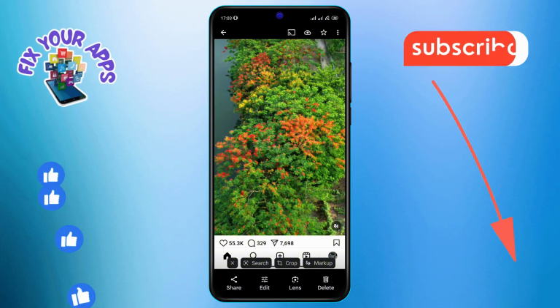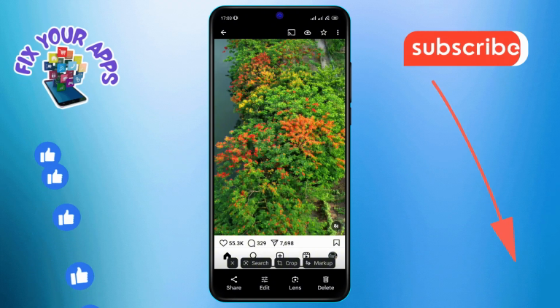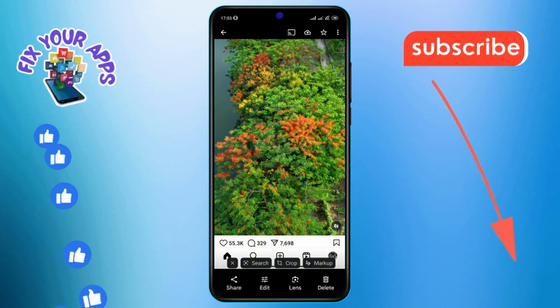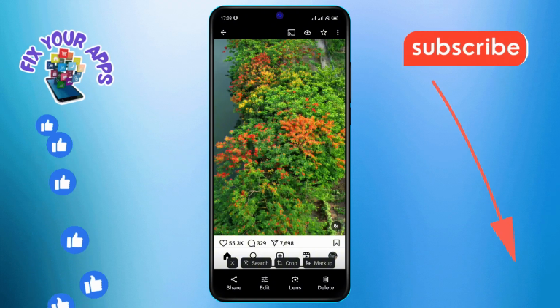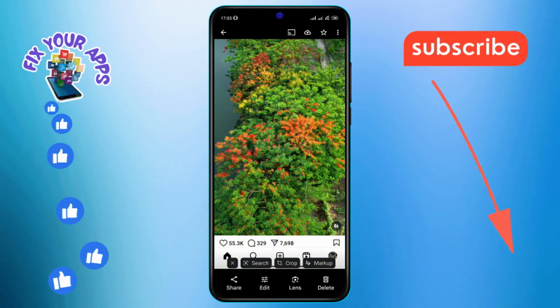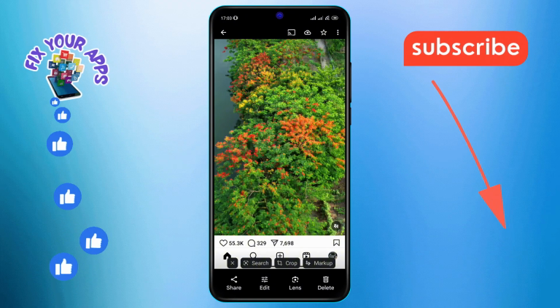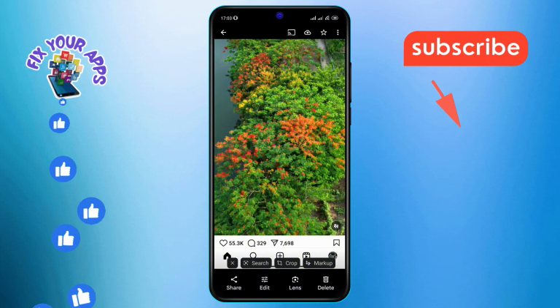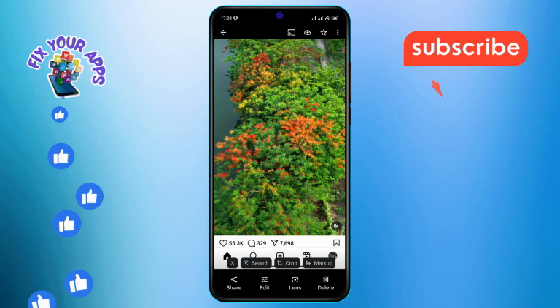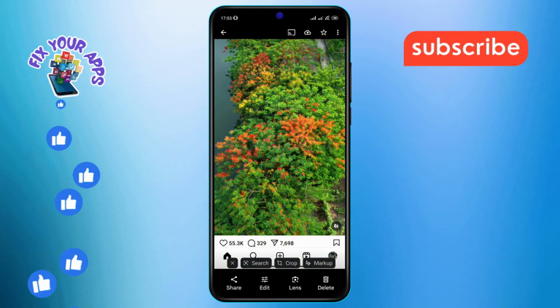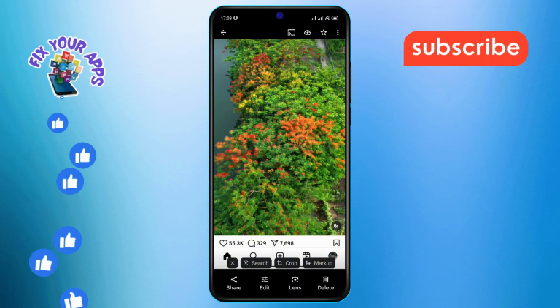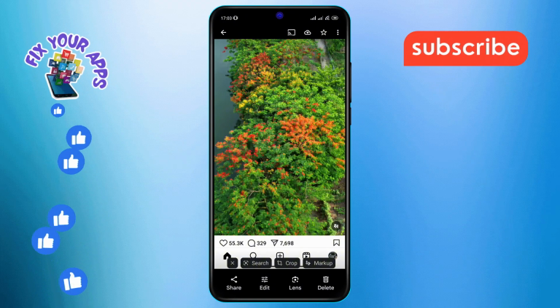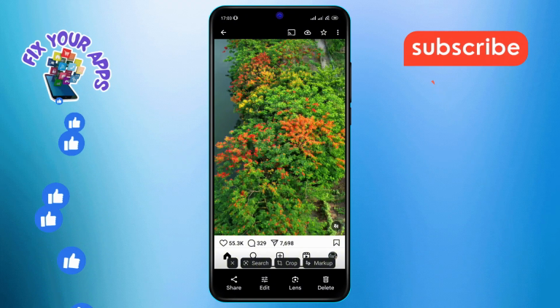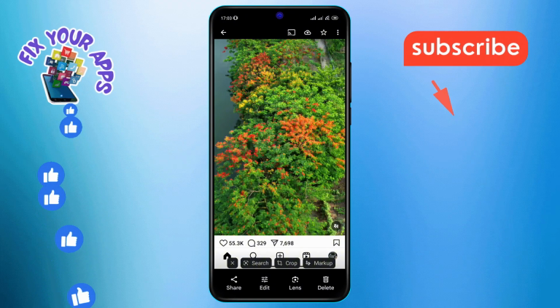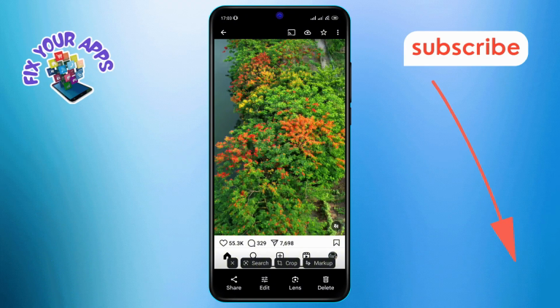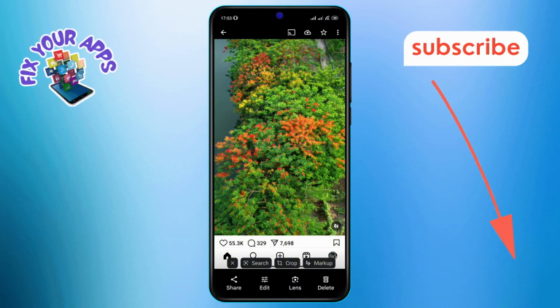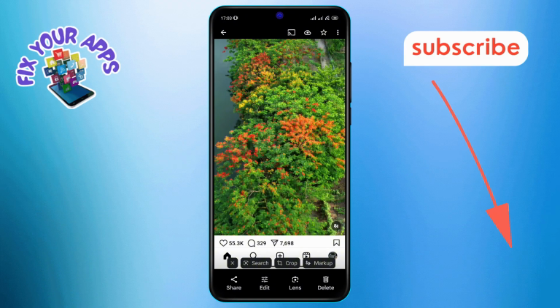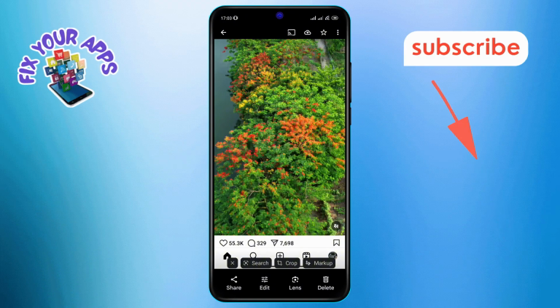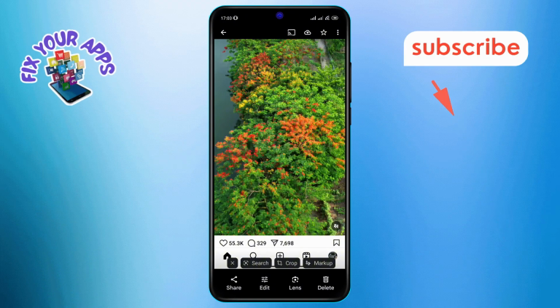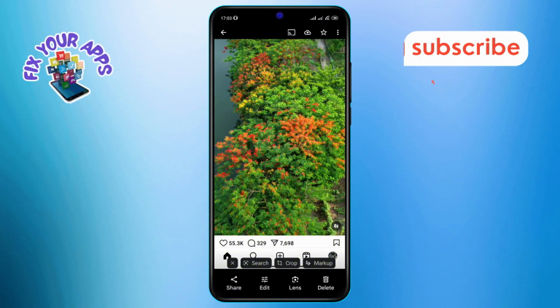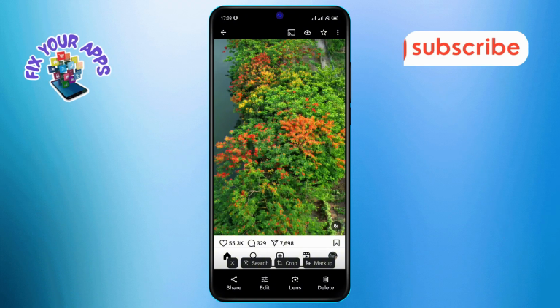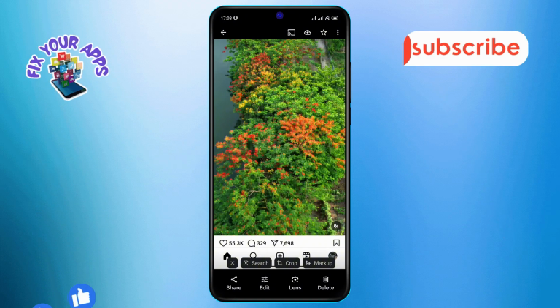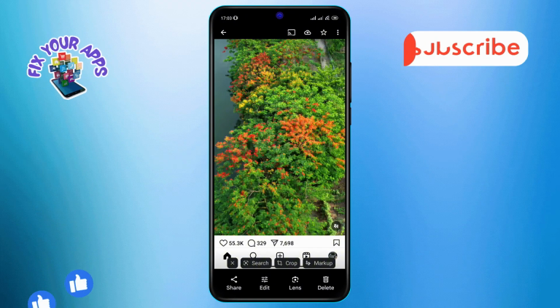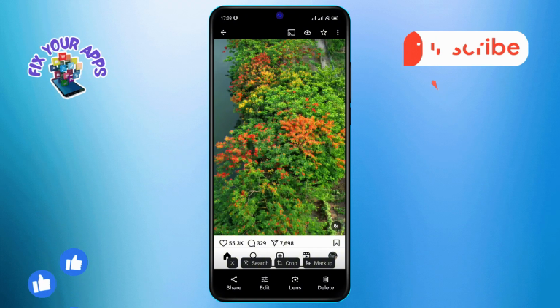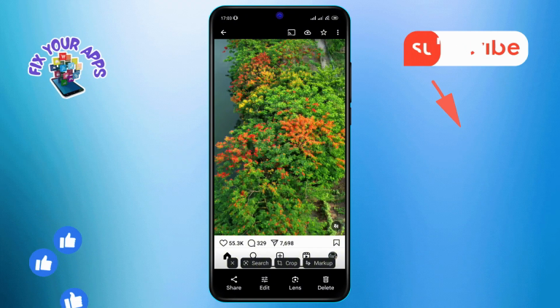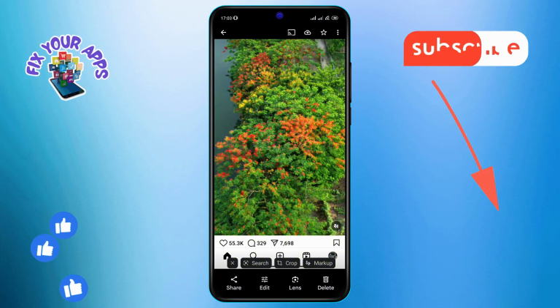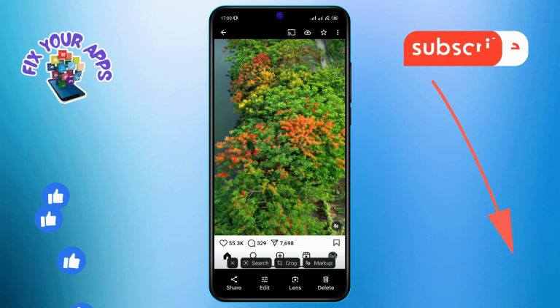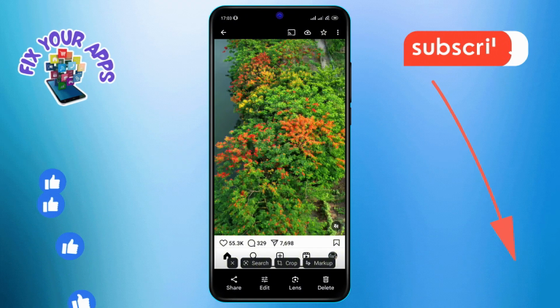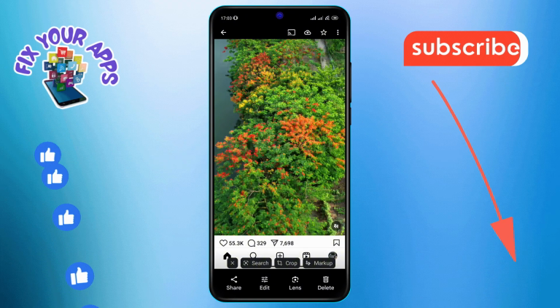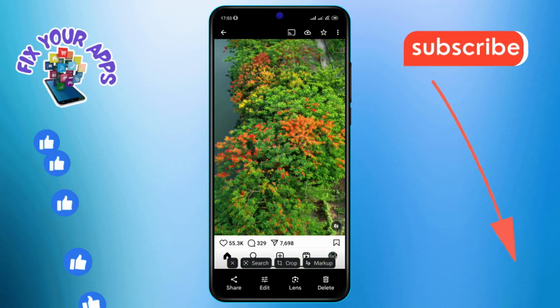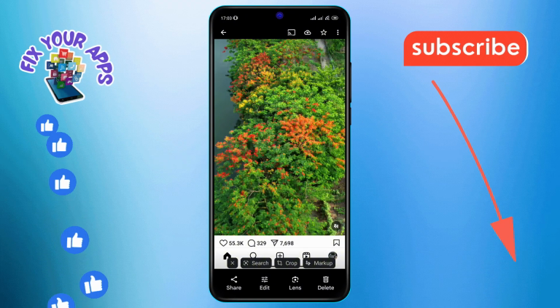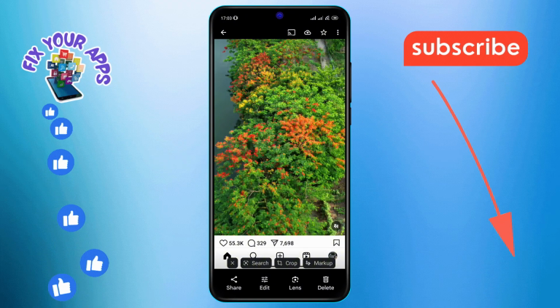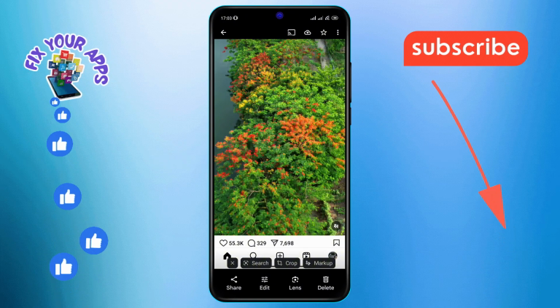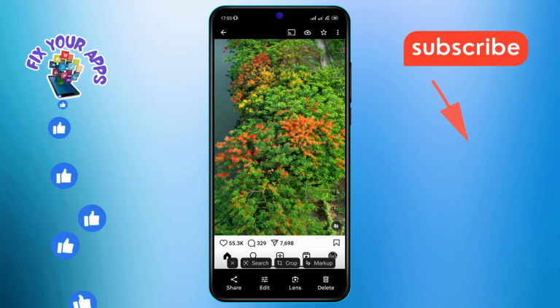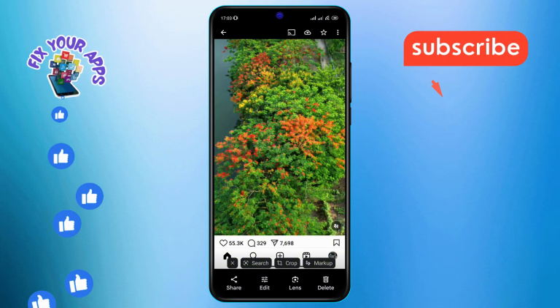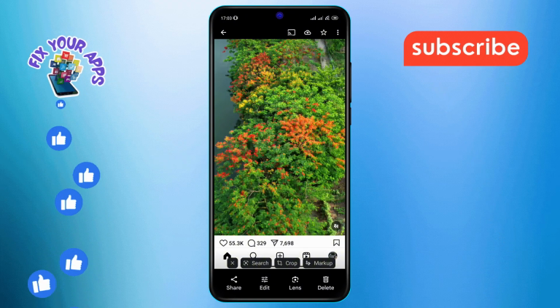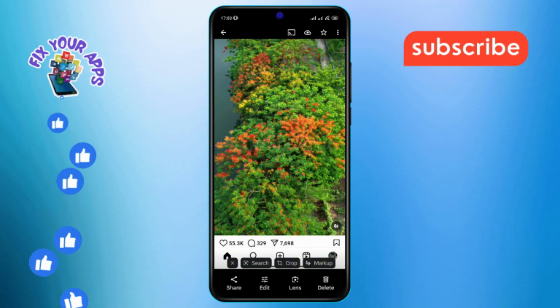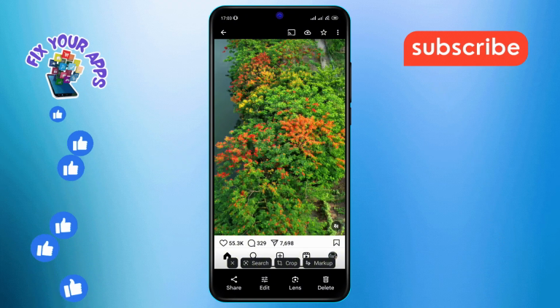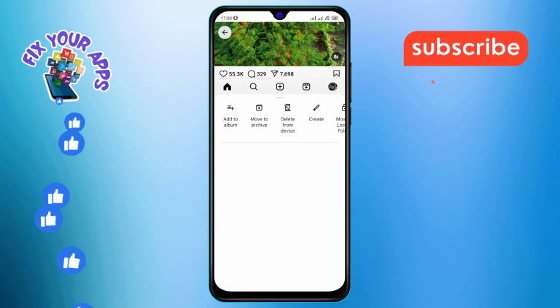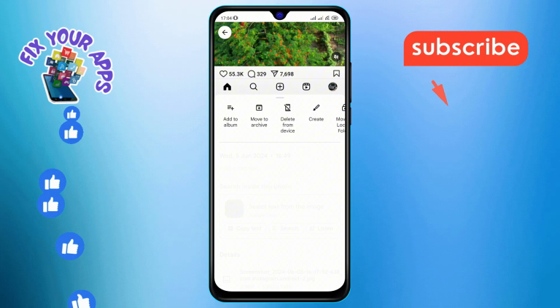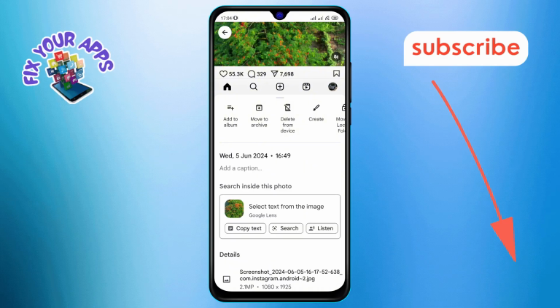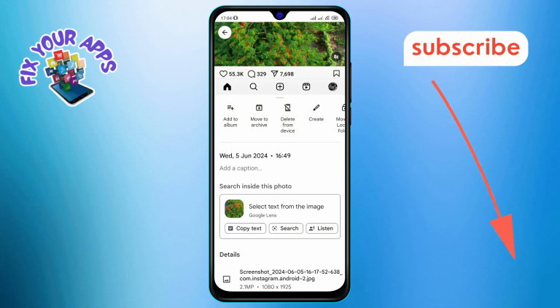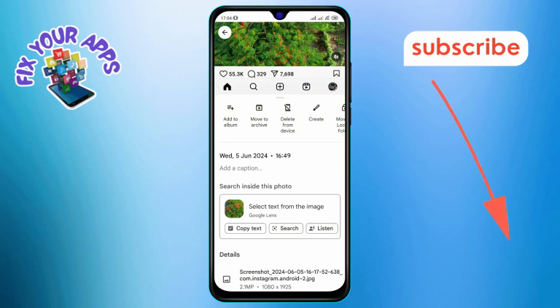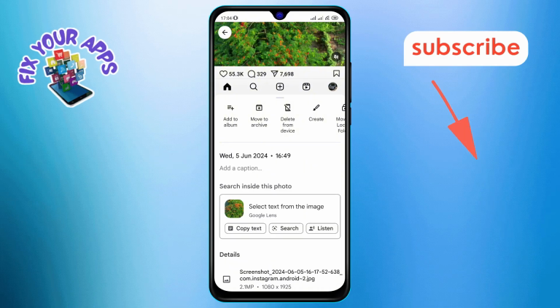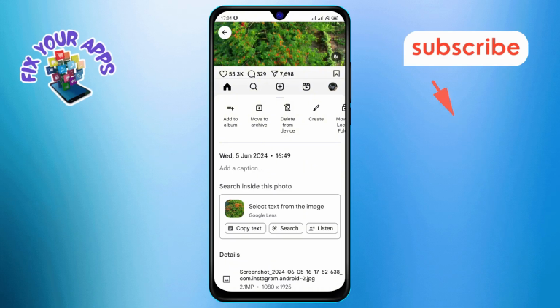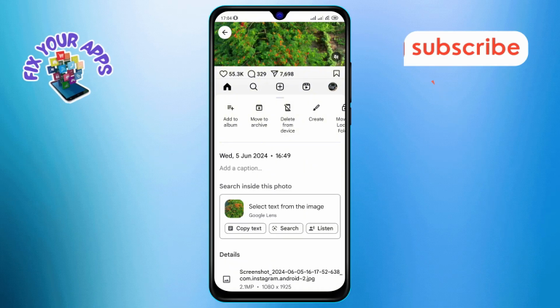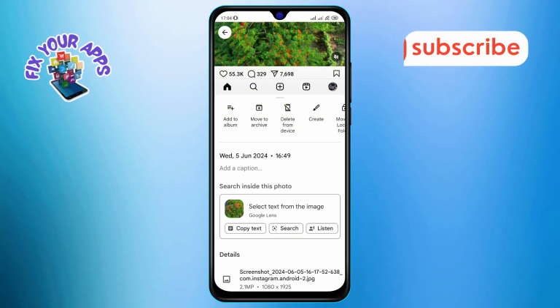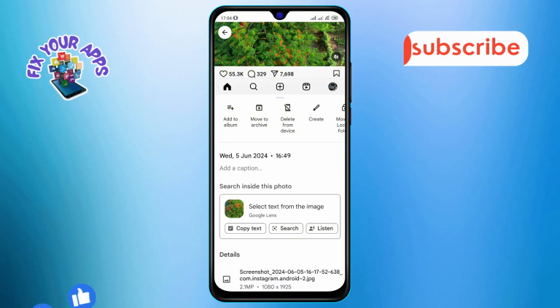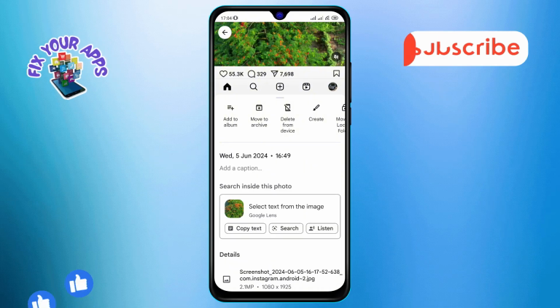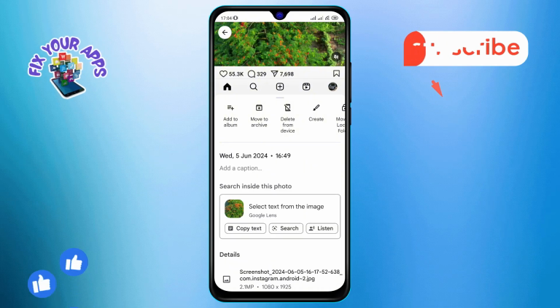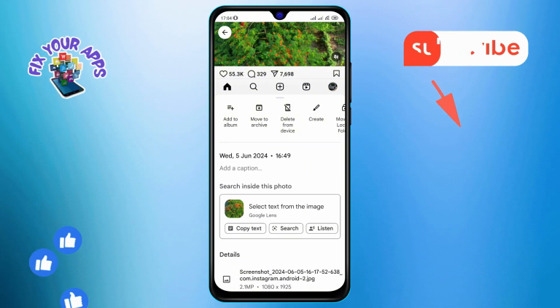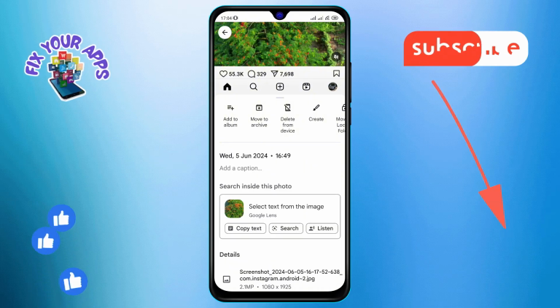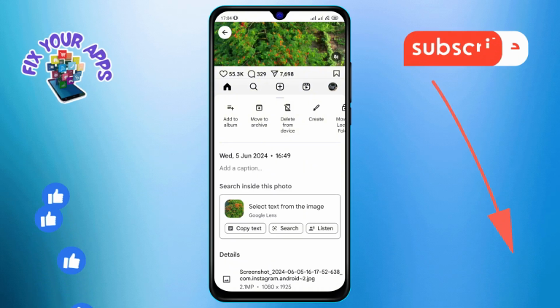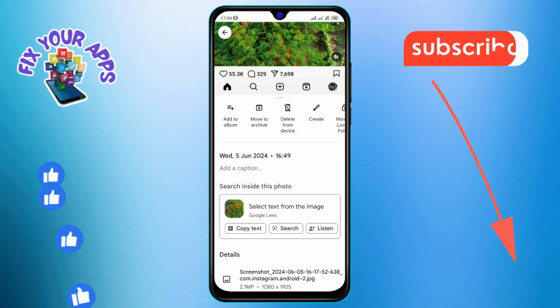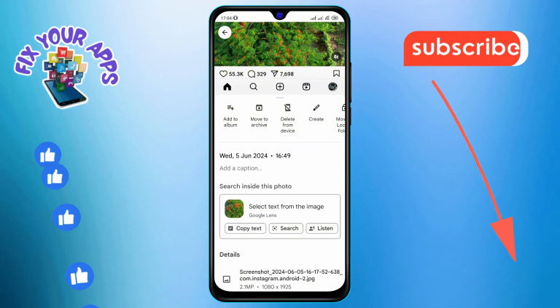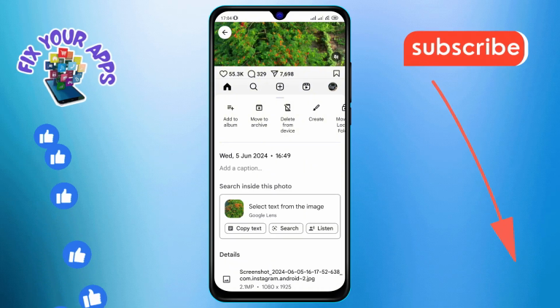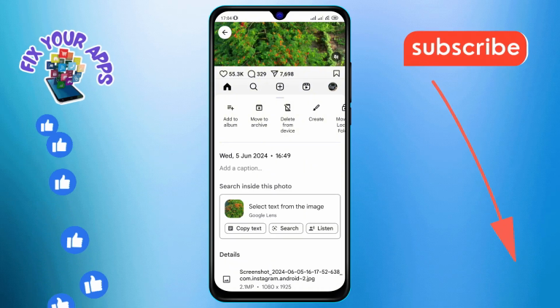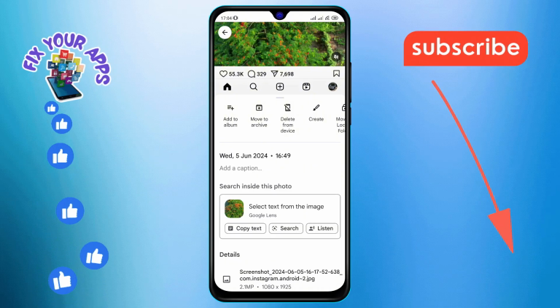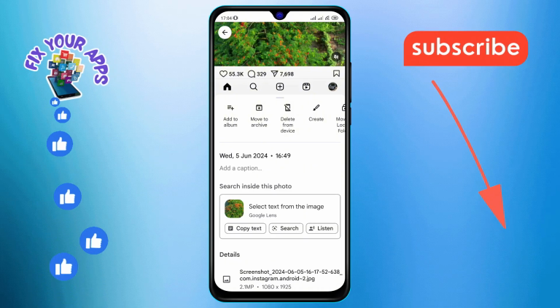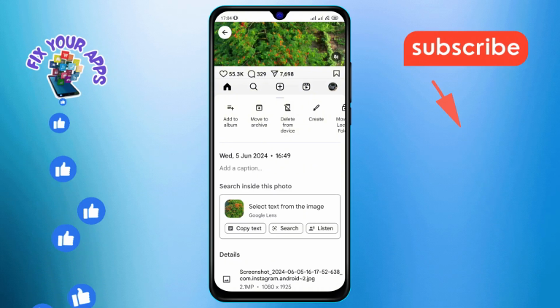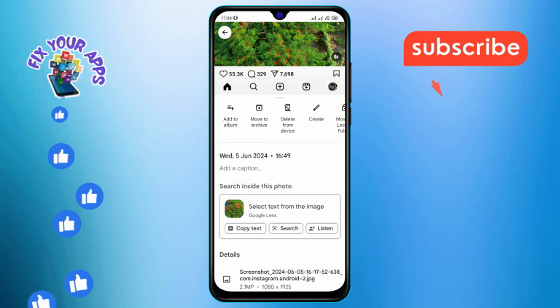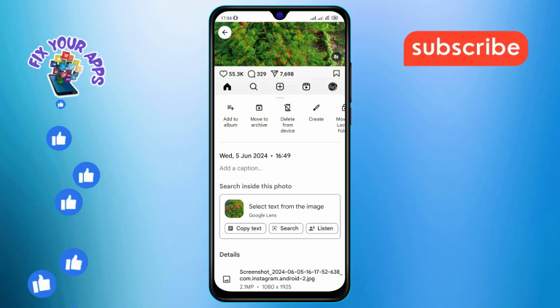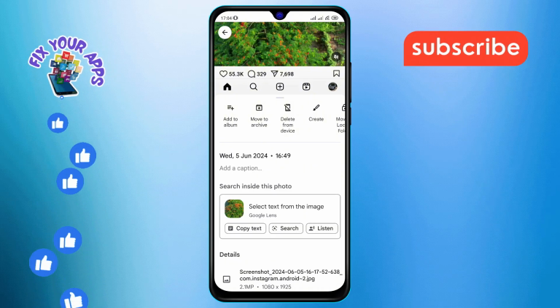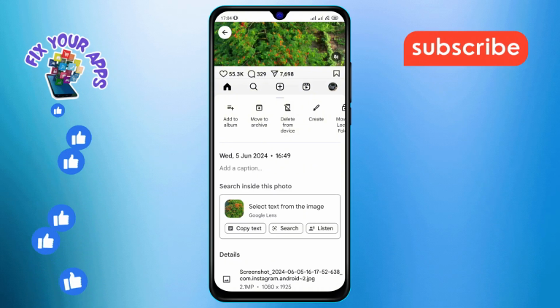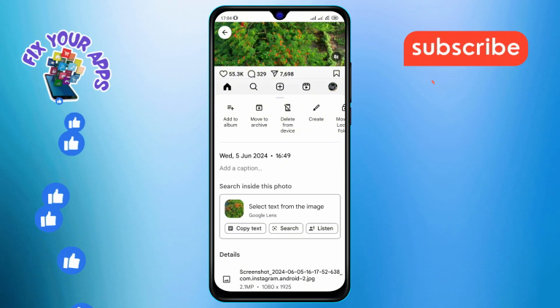Step 3. Now, tap on the three dots icon at the top right corner of the screen. This will reveal a menu with various options.